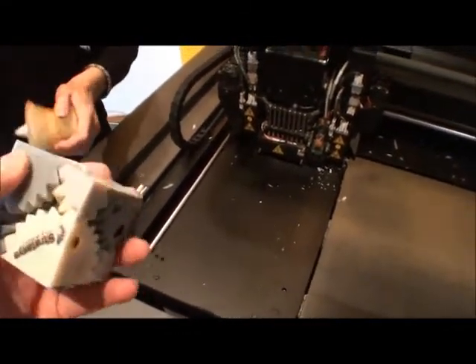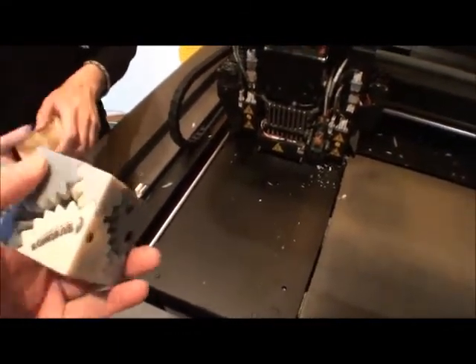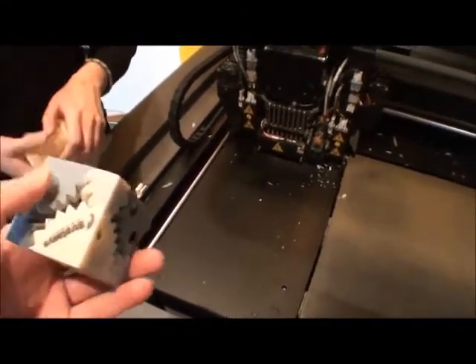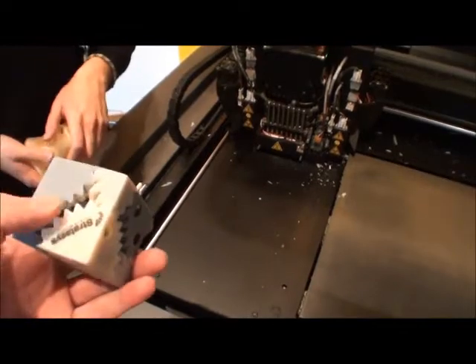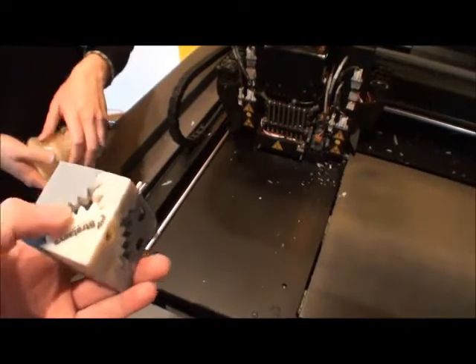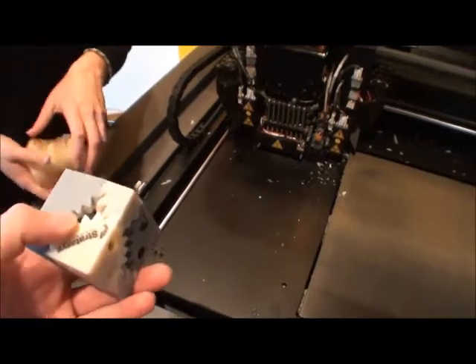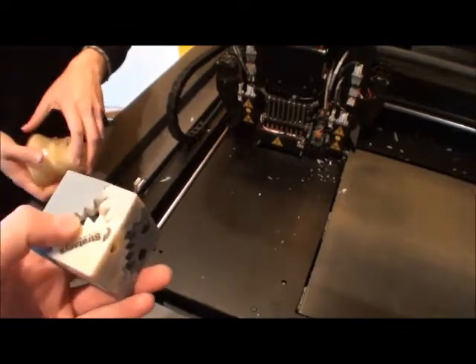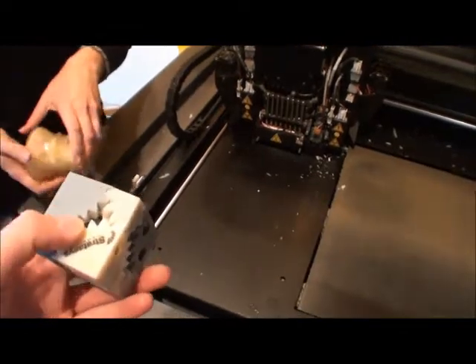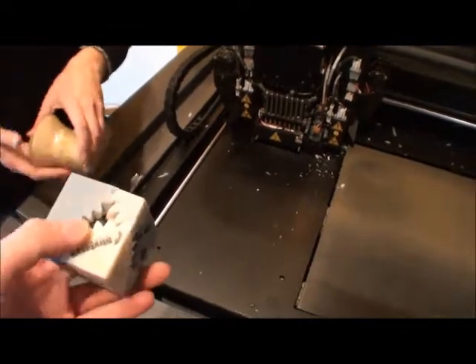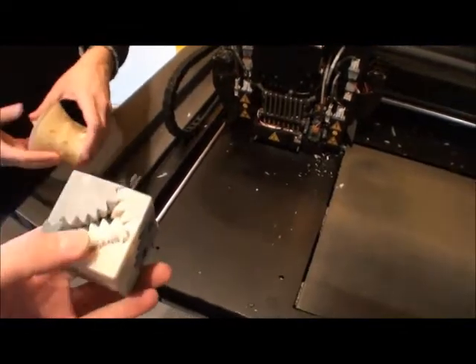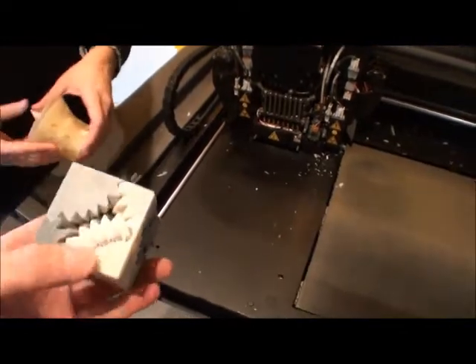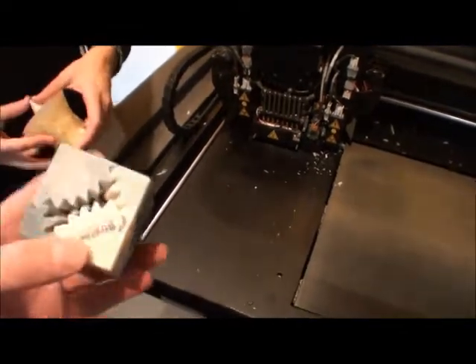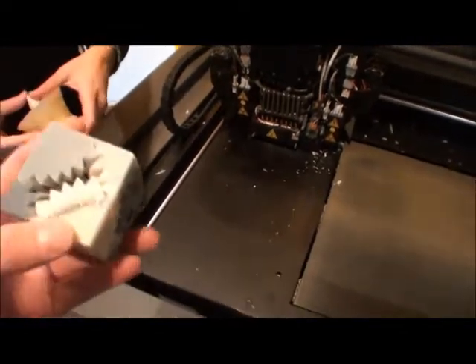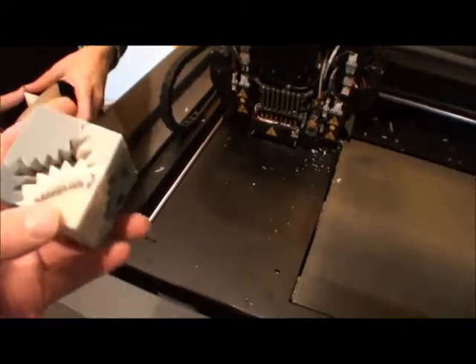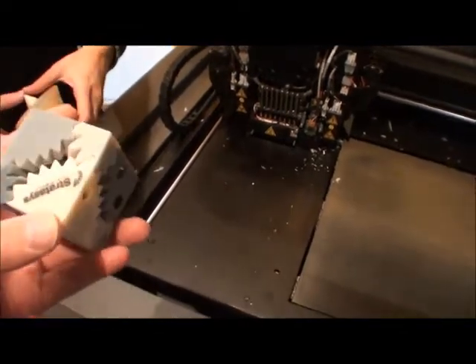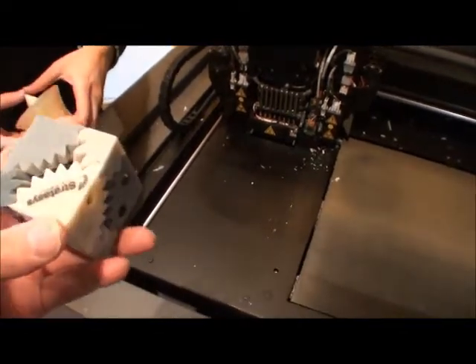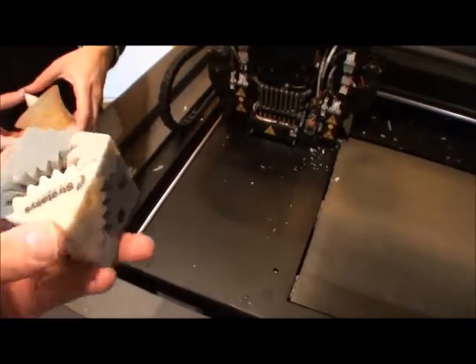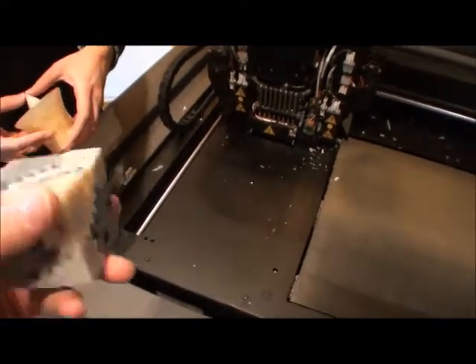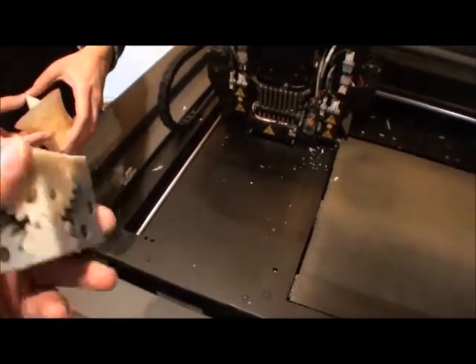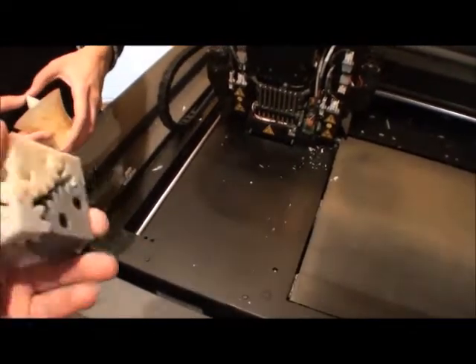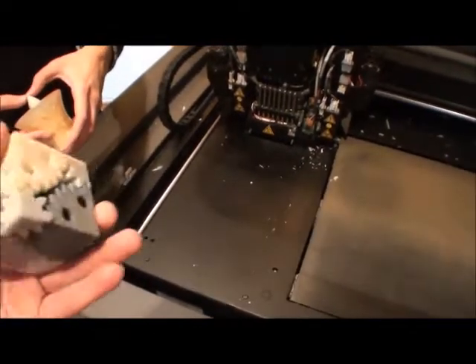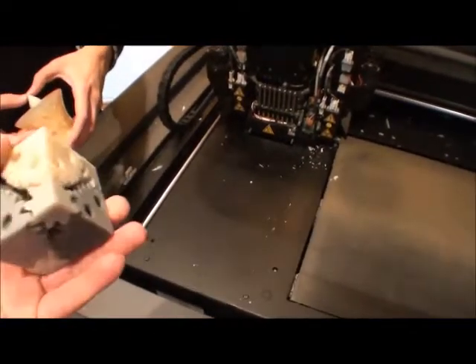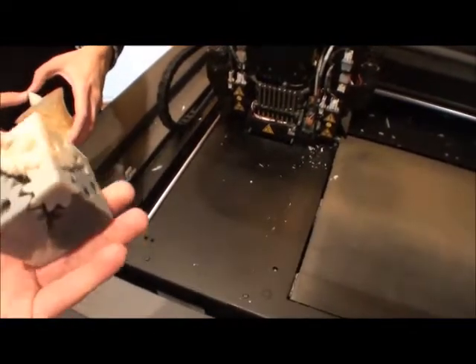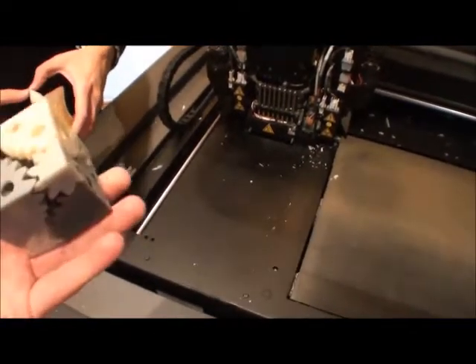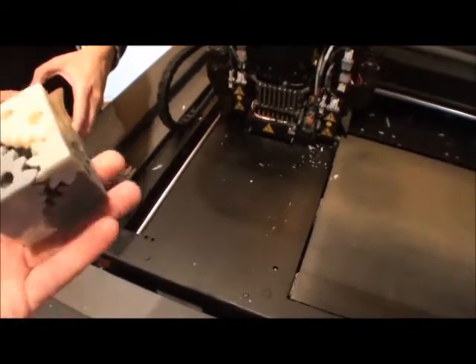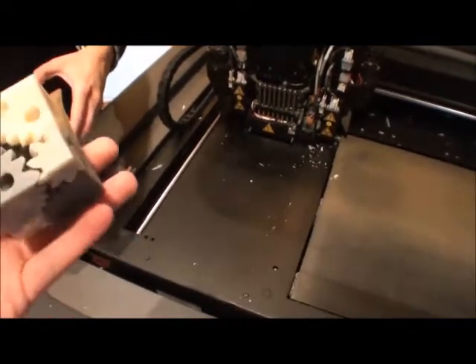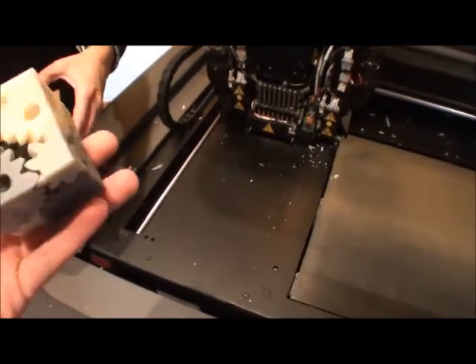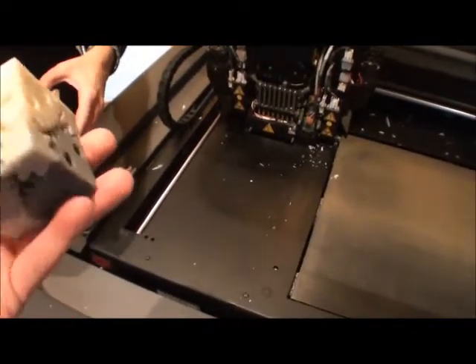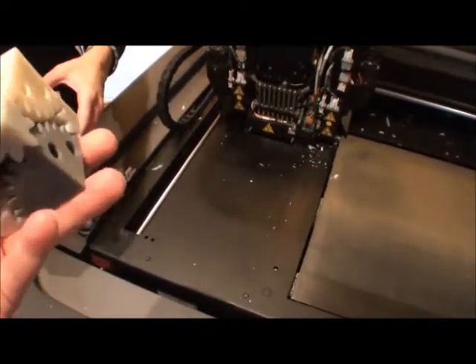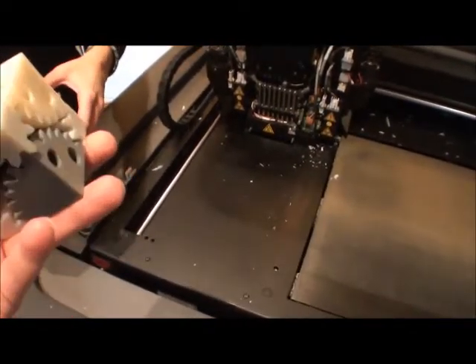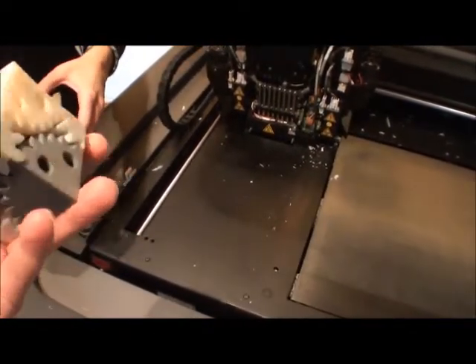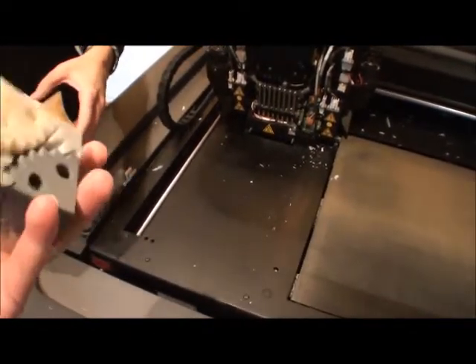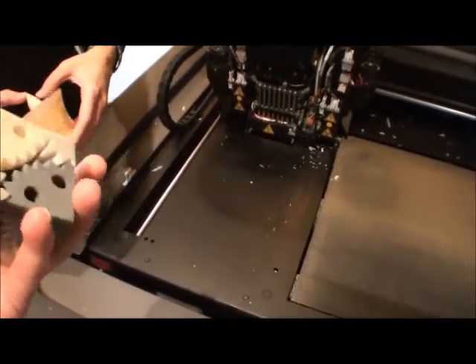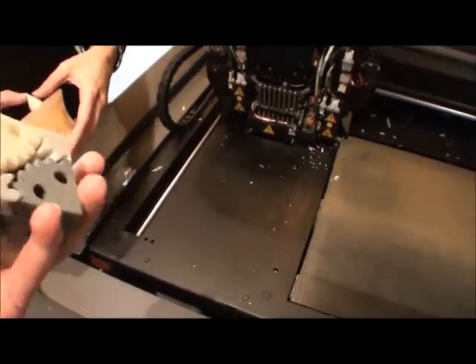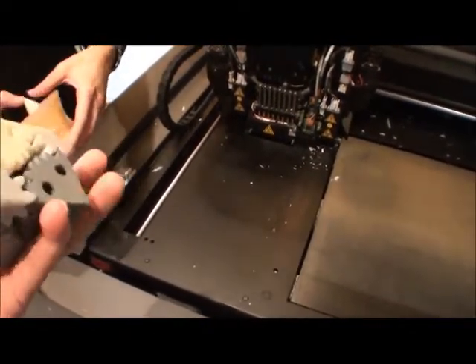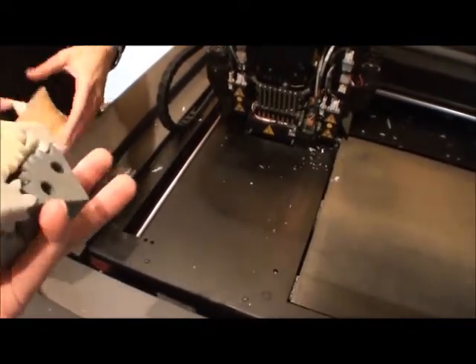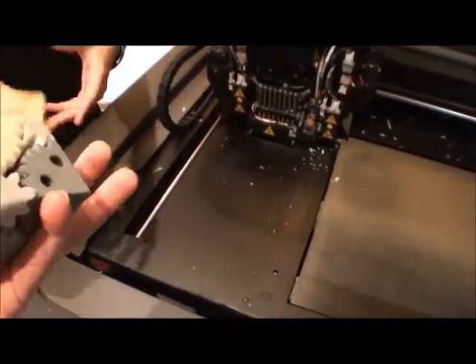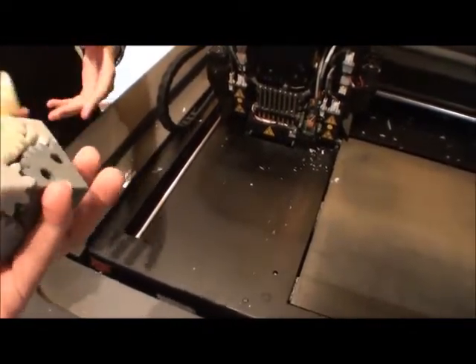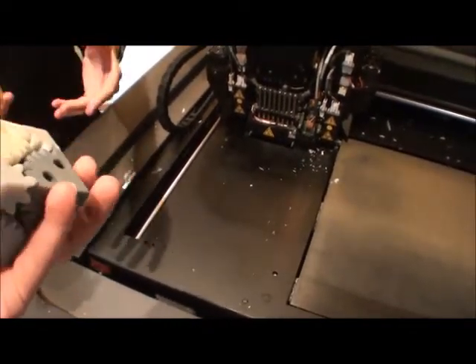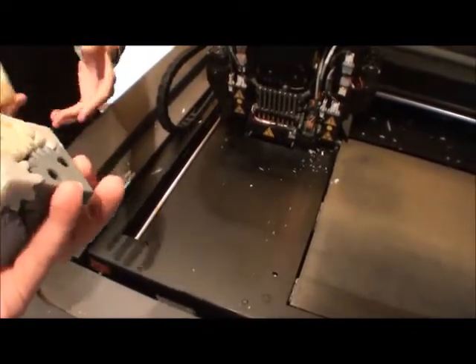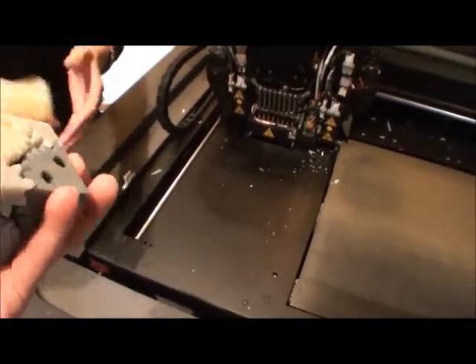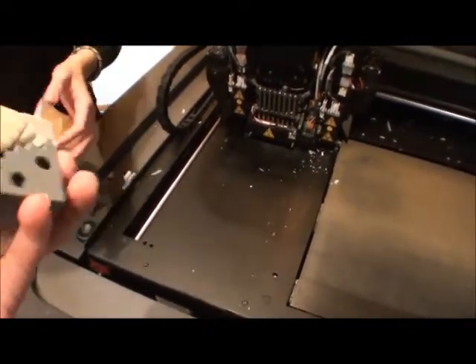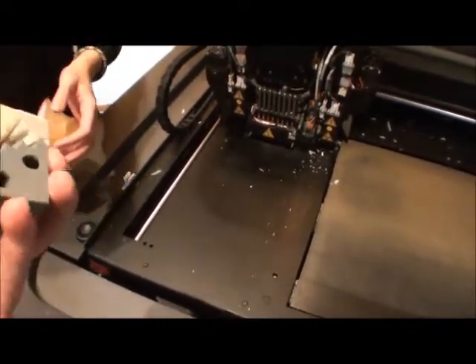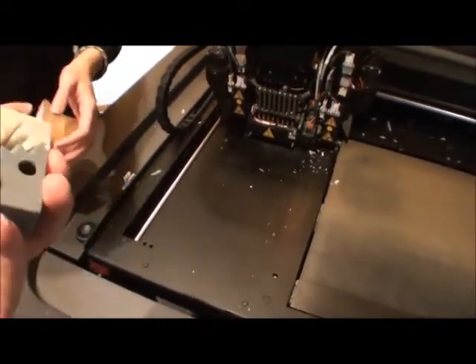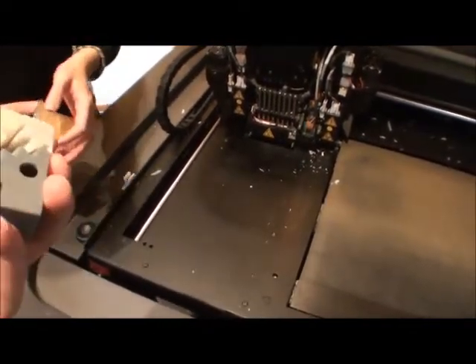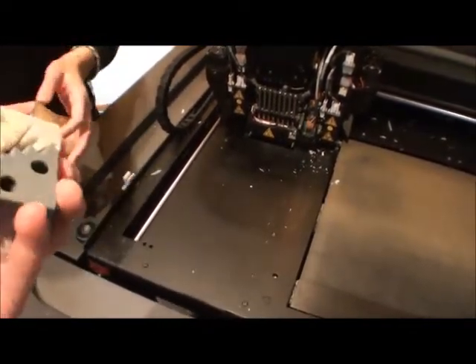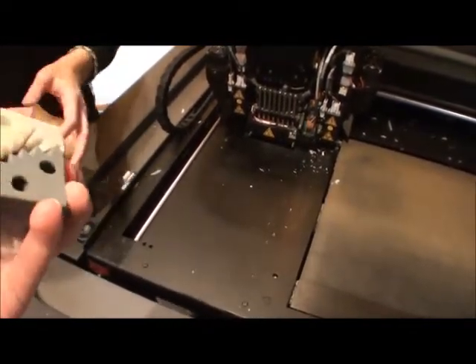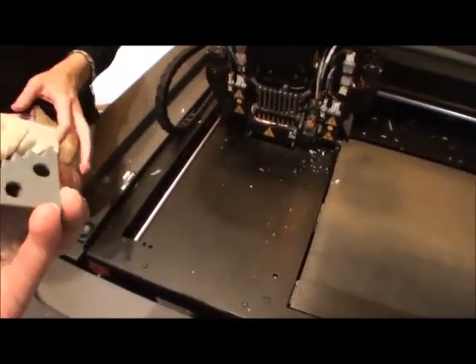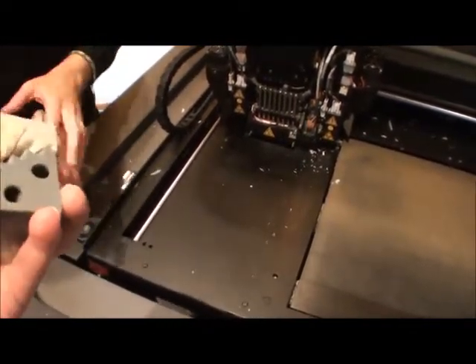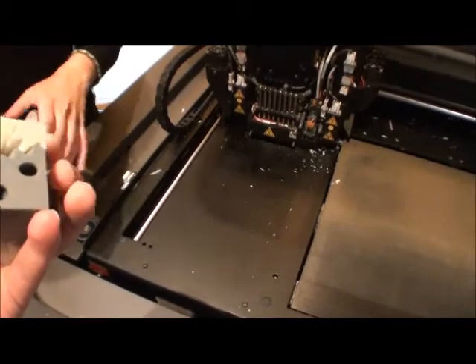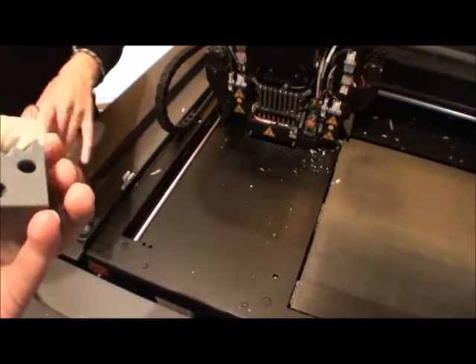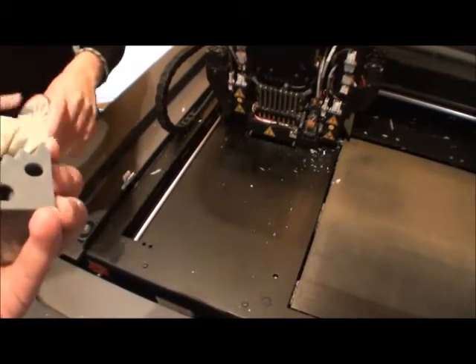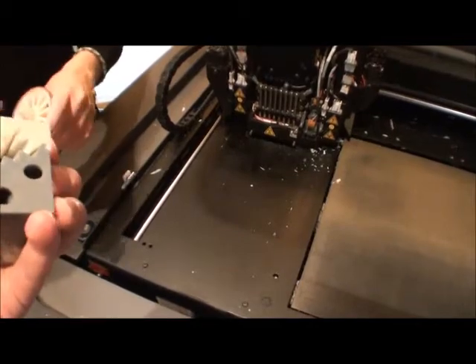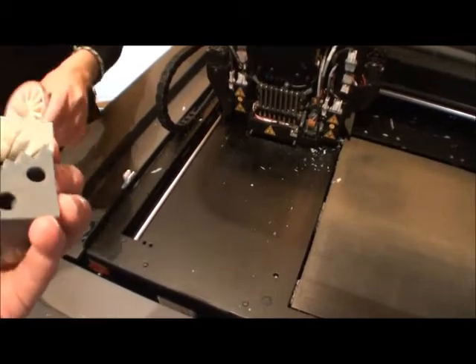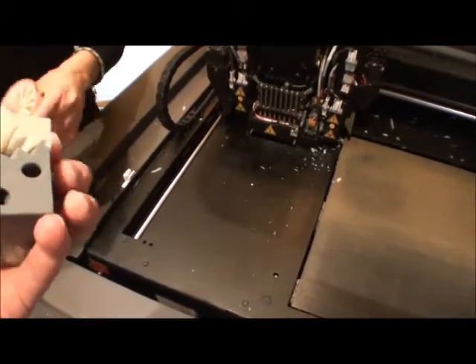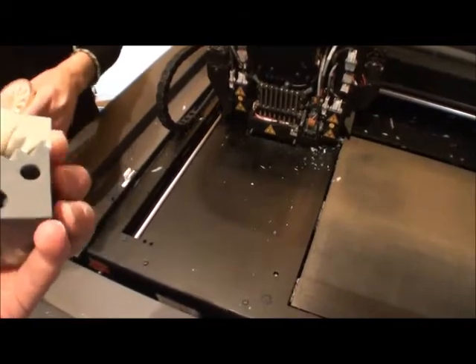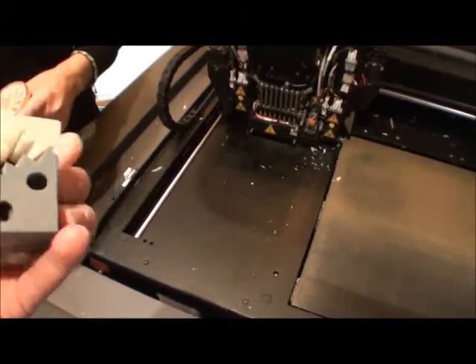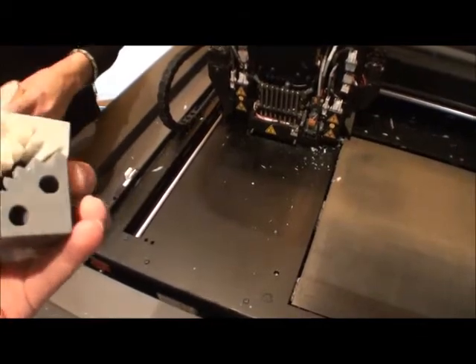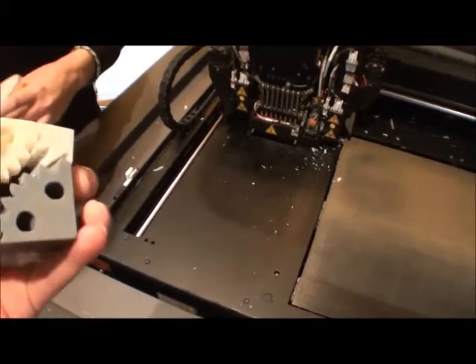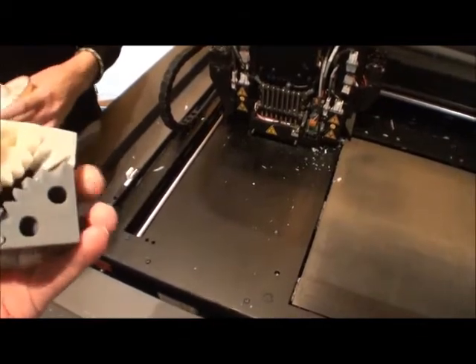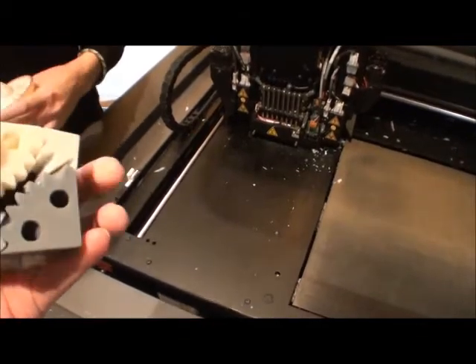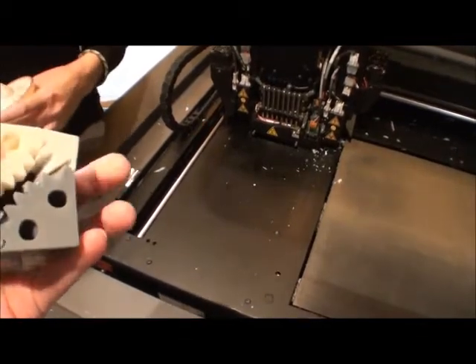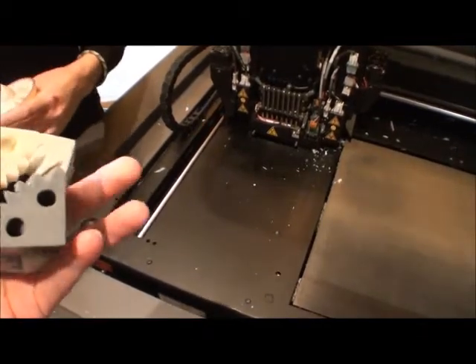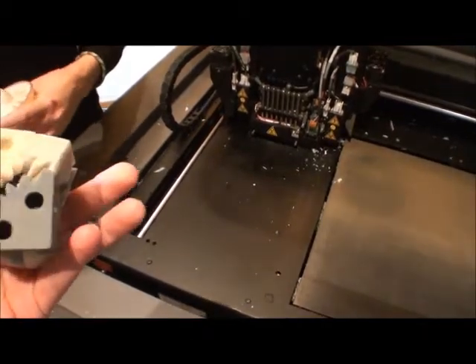It can print in rubber-like materials as well with differing values, so you can get something that's as pliable as a pencil eraser or as hard as a tire tread.